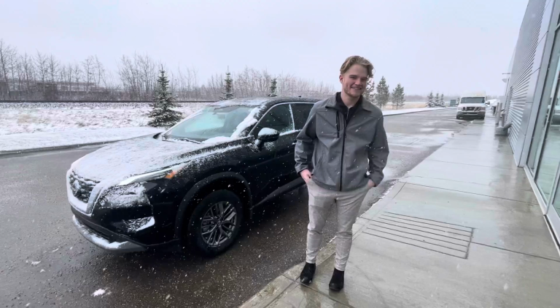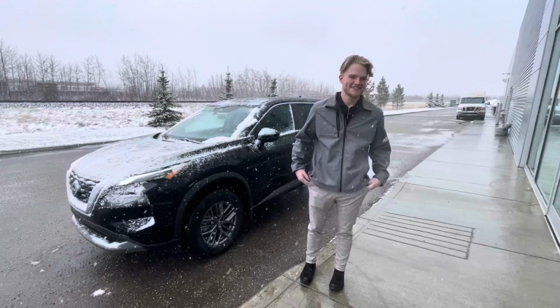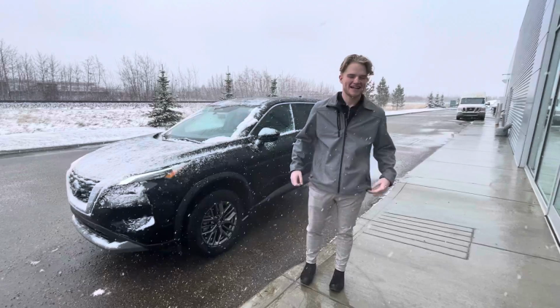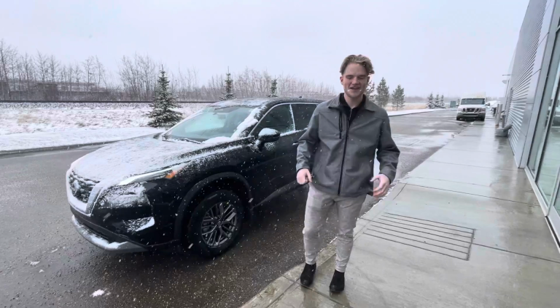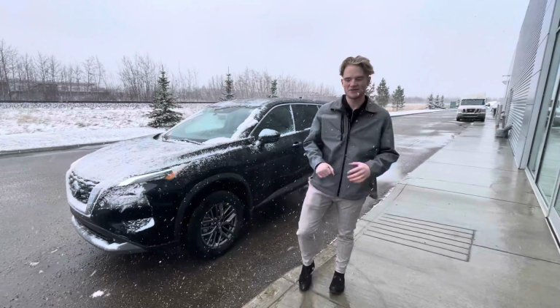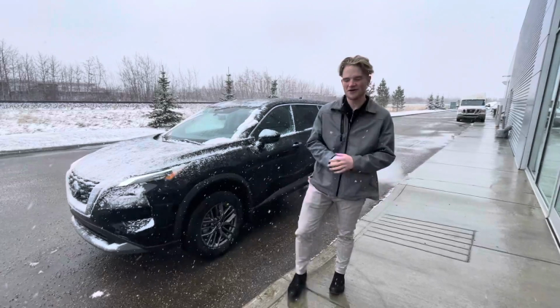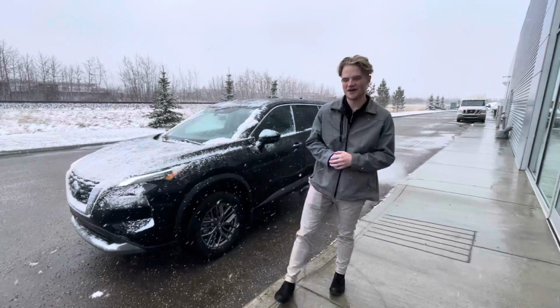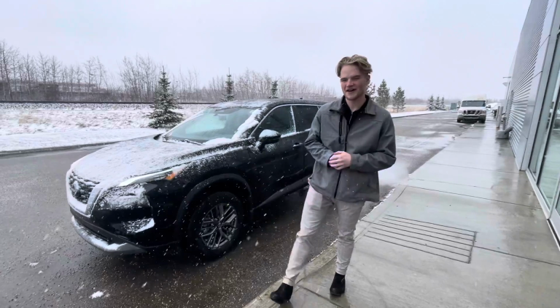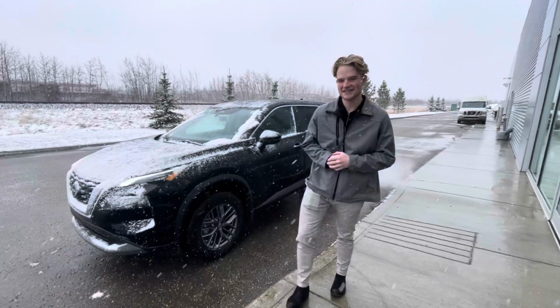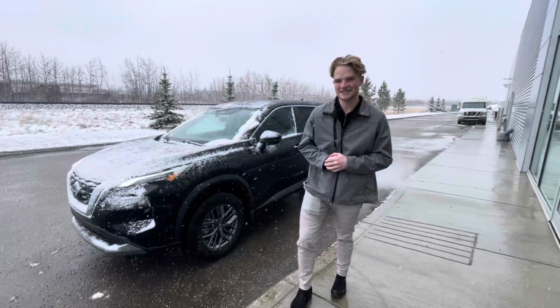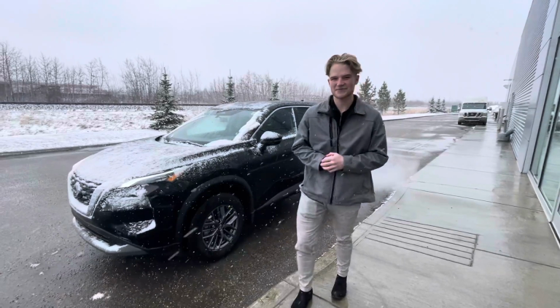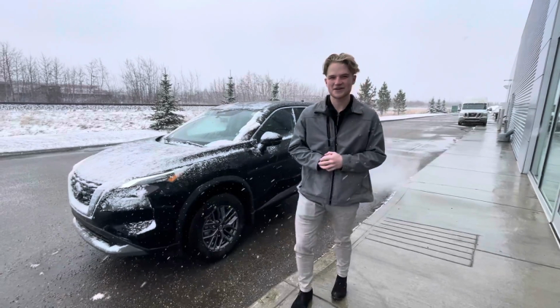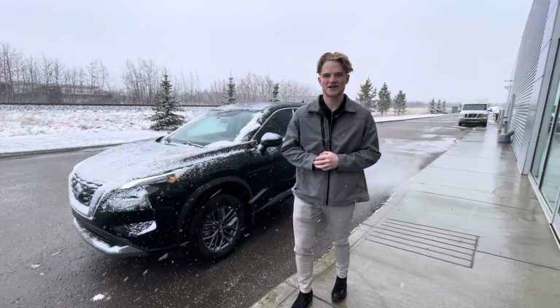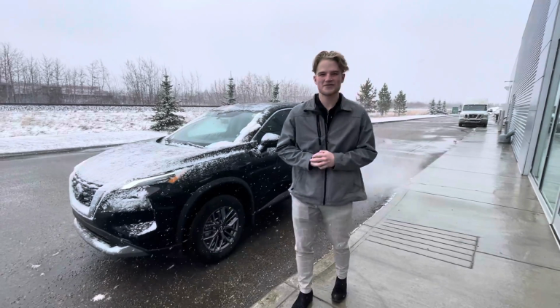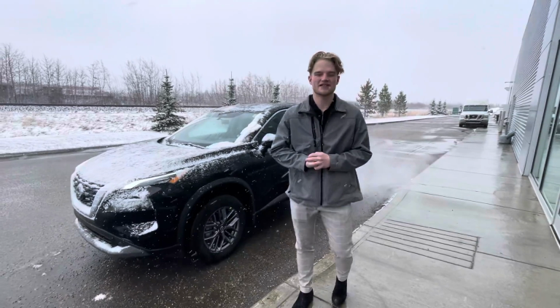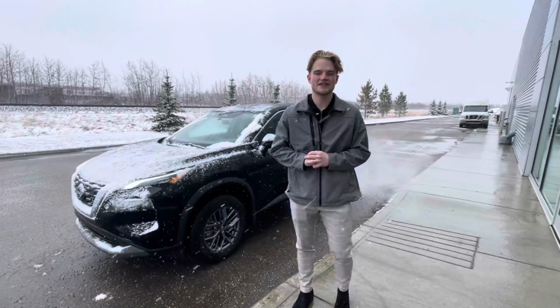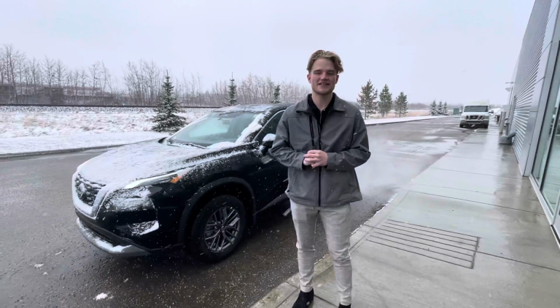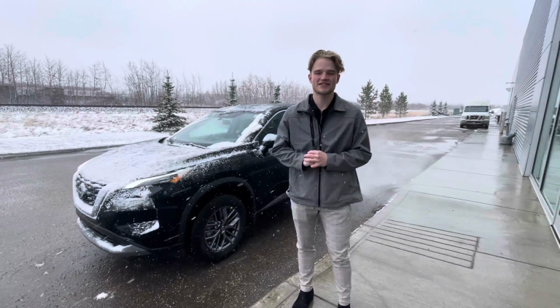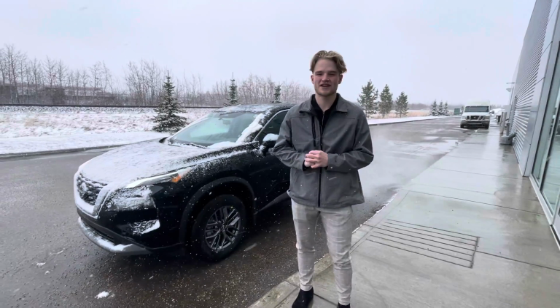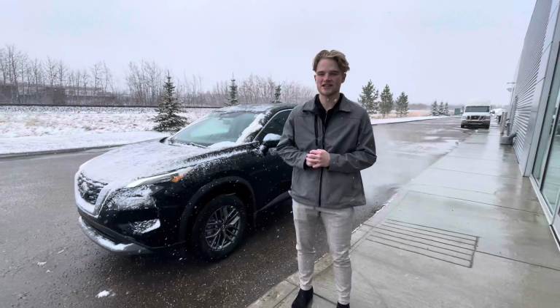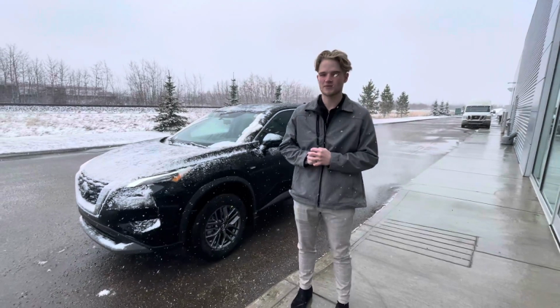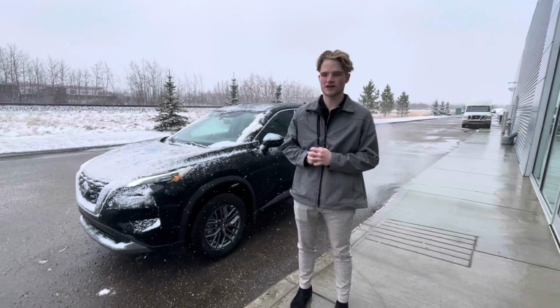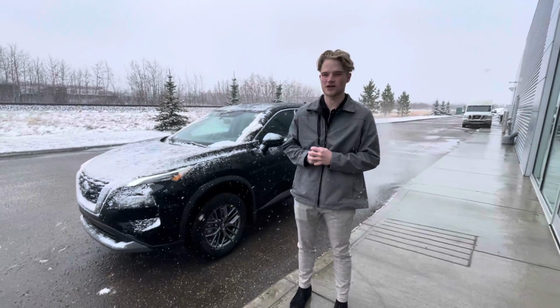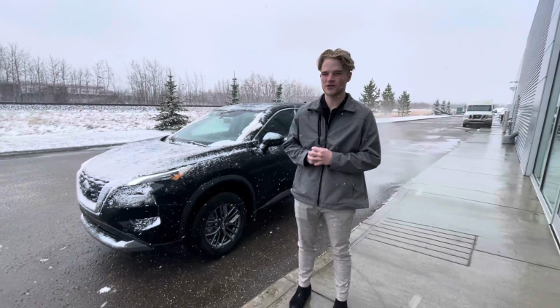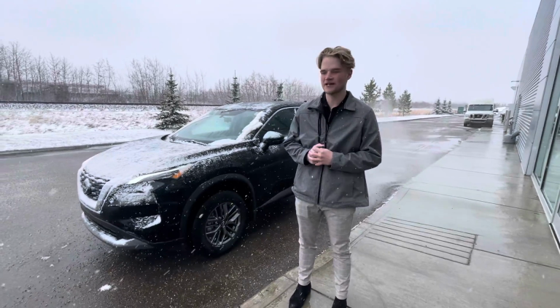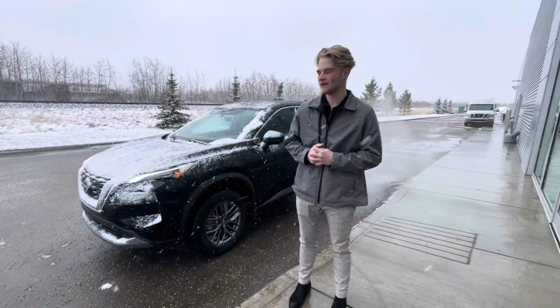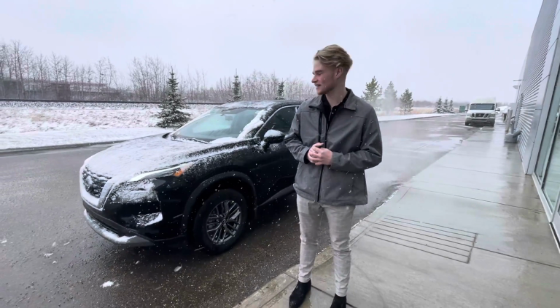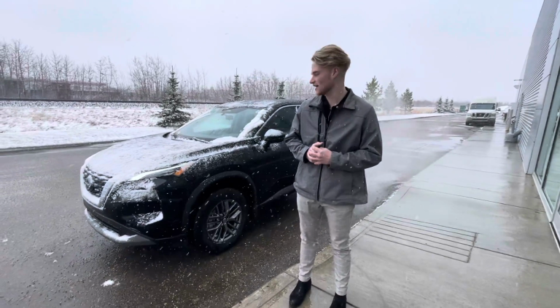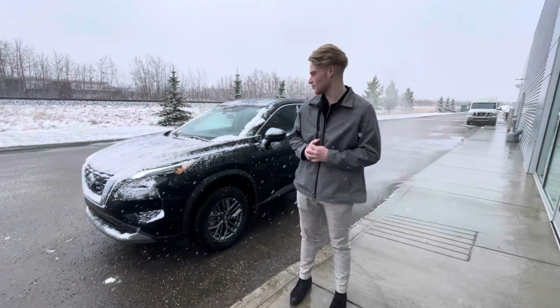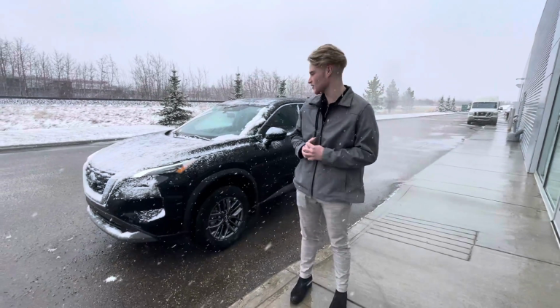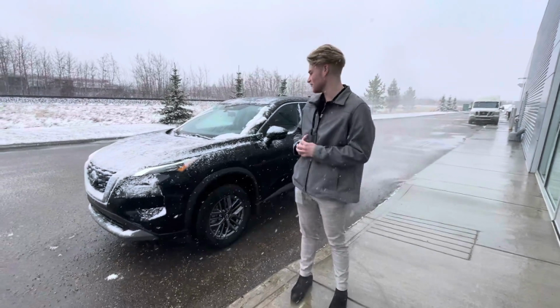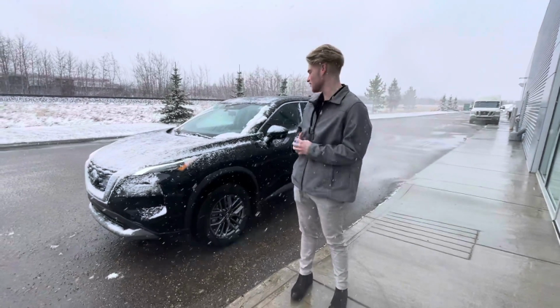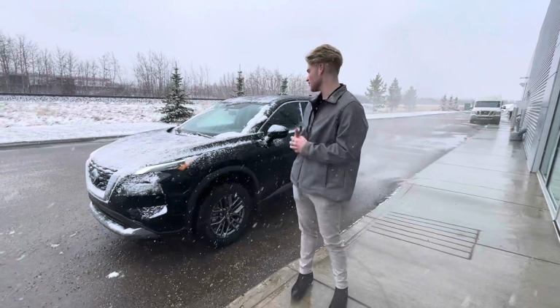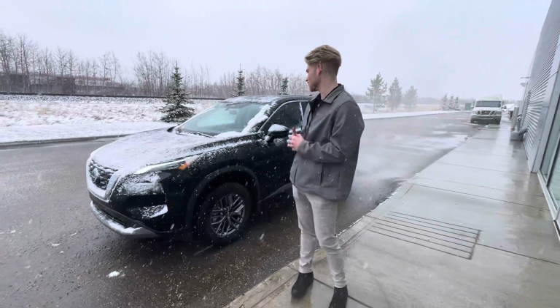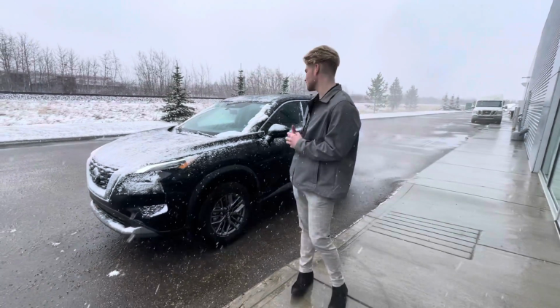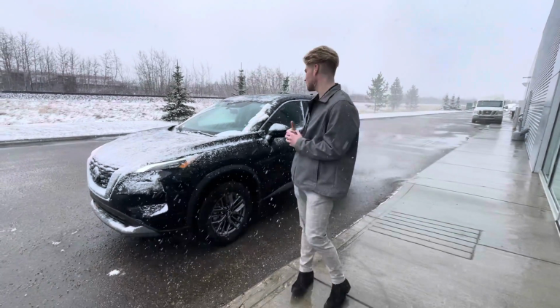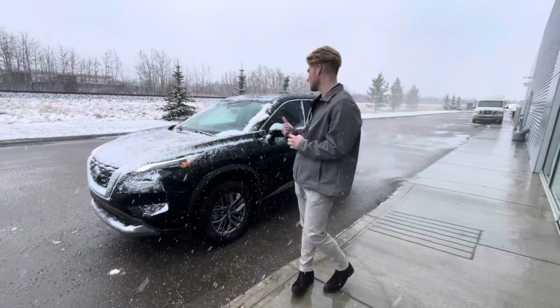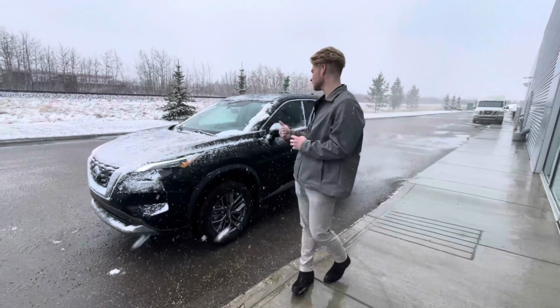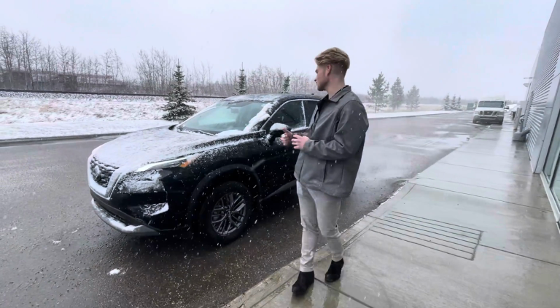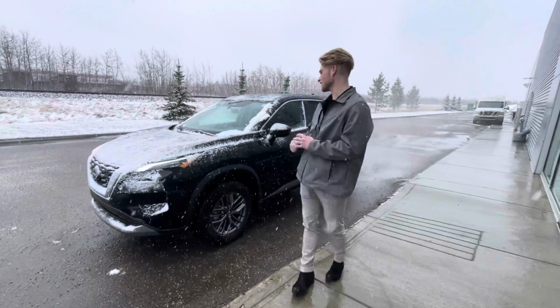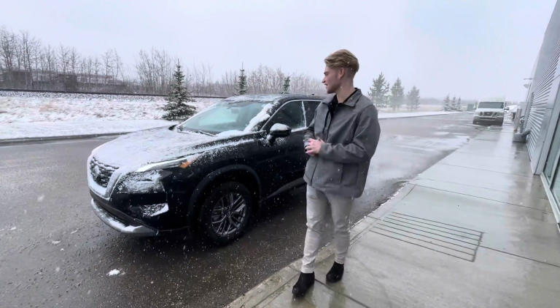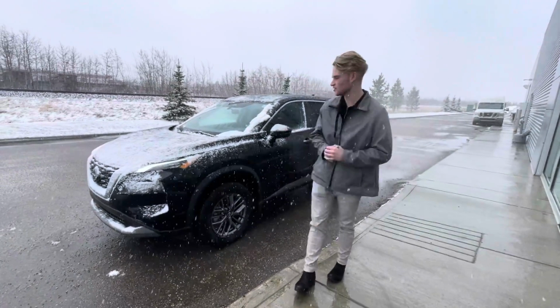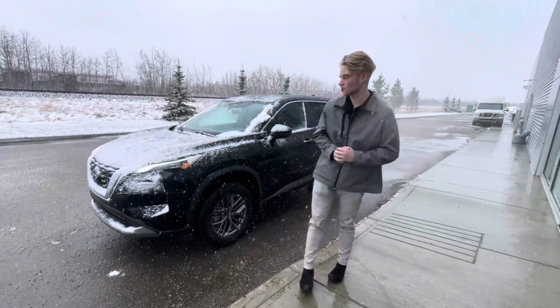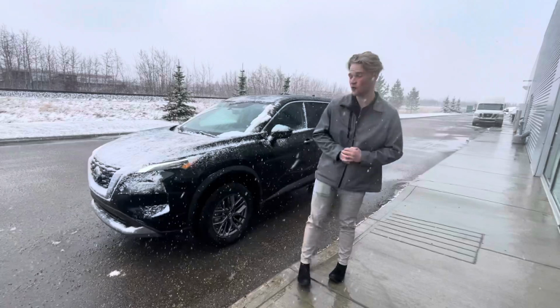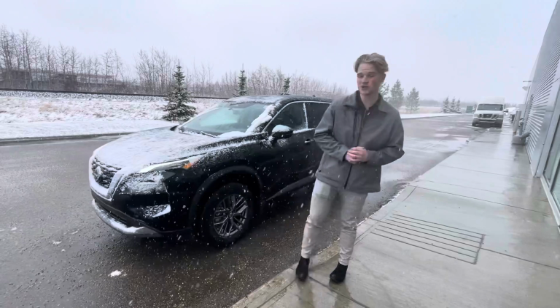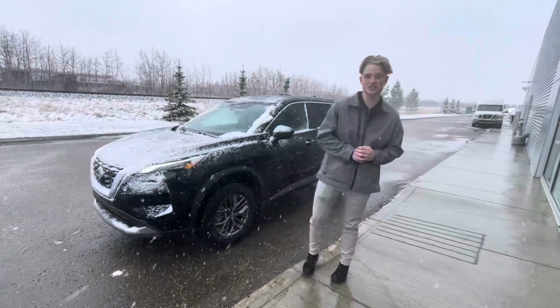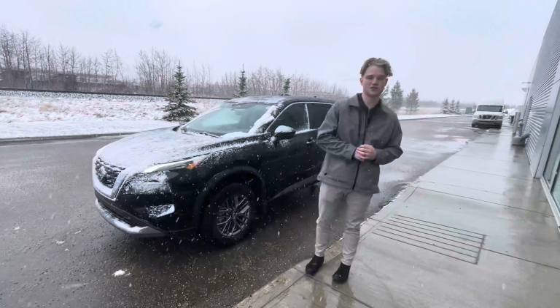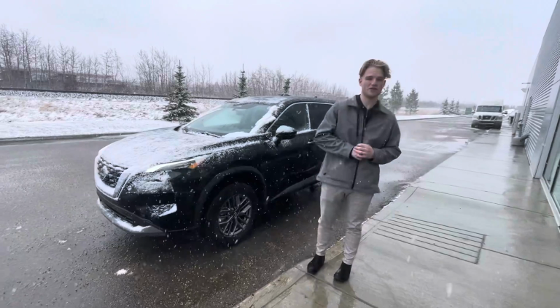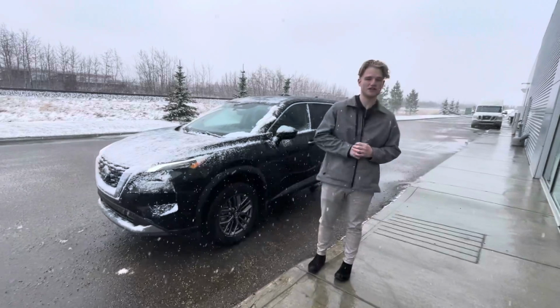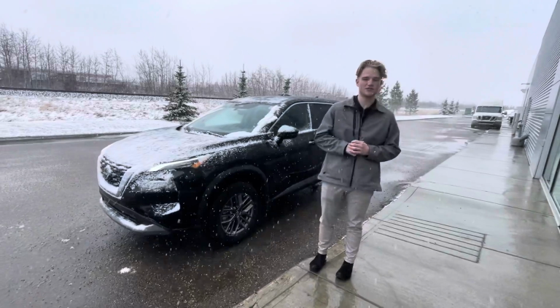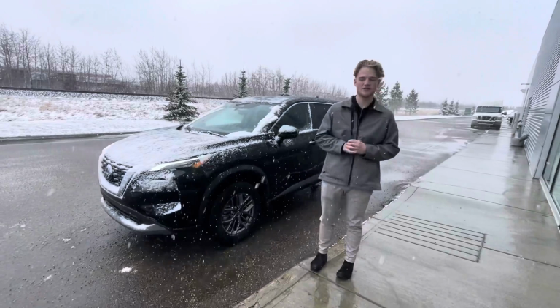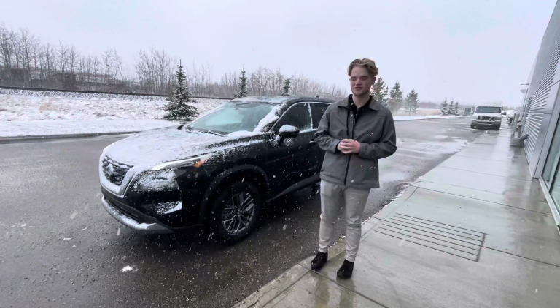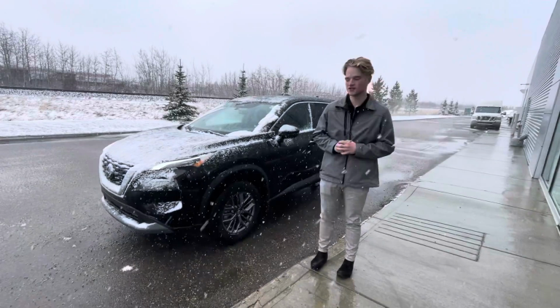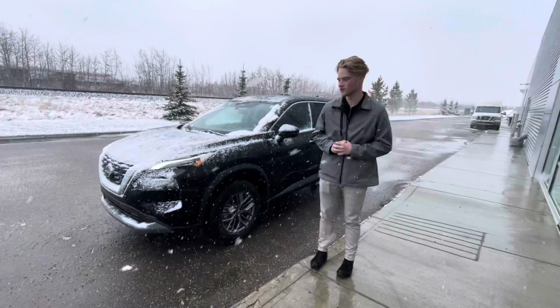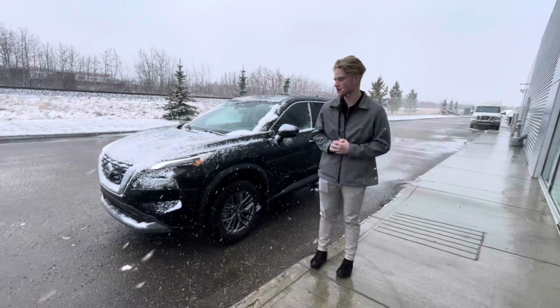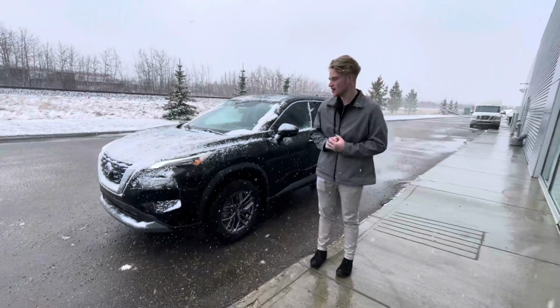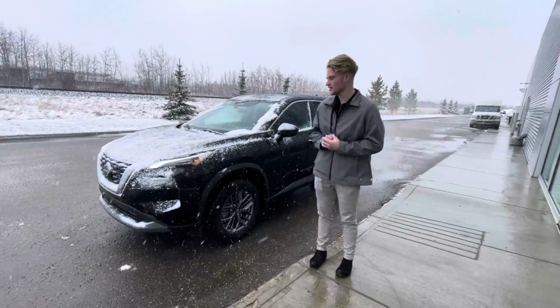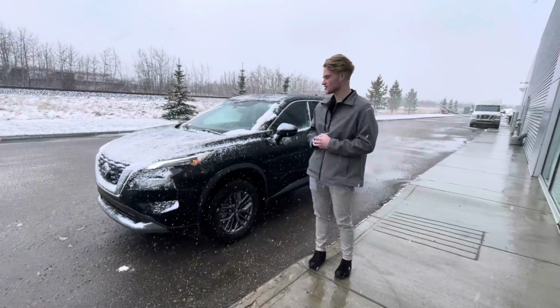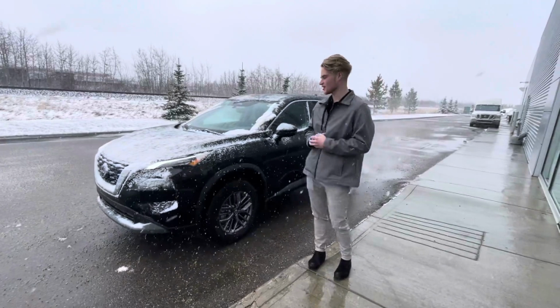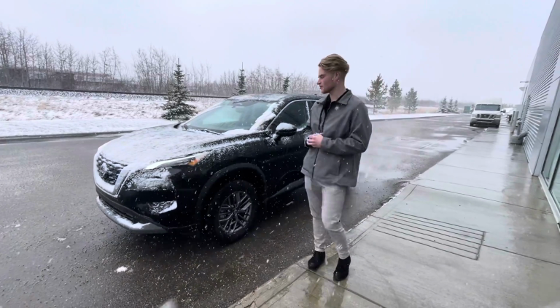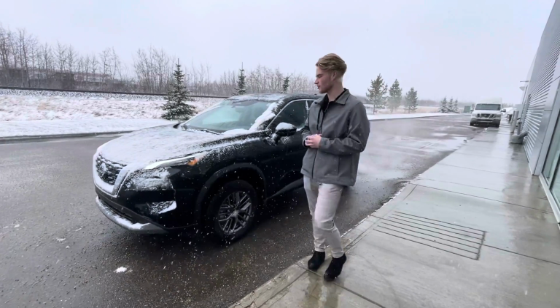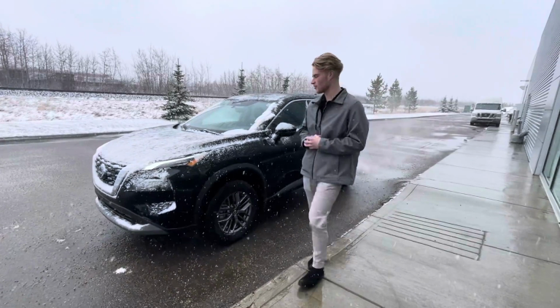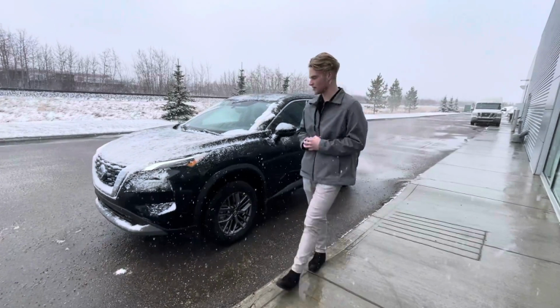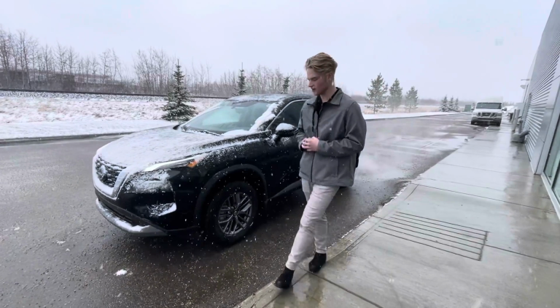Hey Rohan, this is Blair here with LA Nissan. I just wanted to go ahead and make this quick video and get you a better look at this gorgeous 2022 Nissan Rogue here.